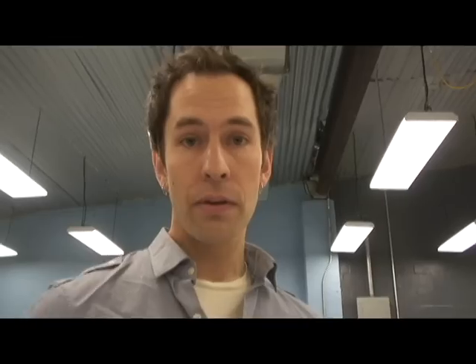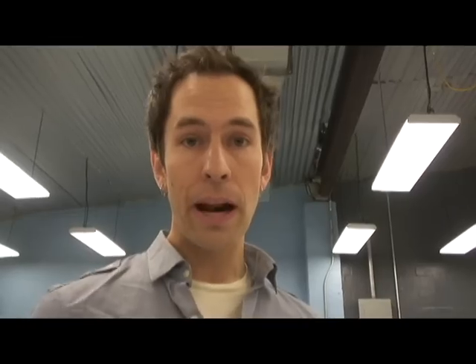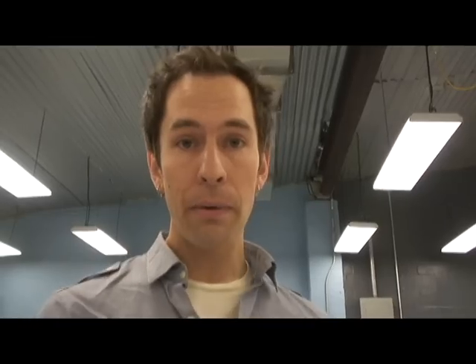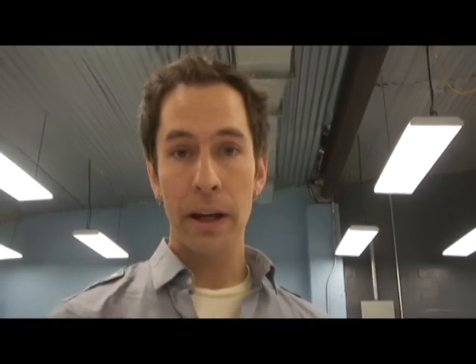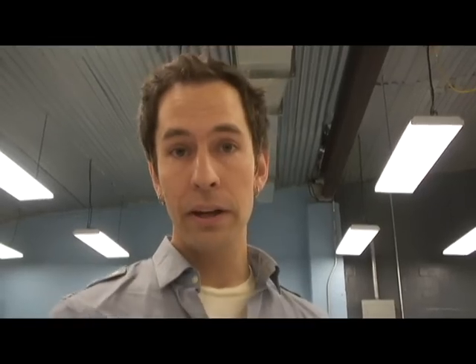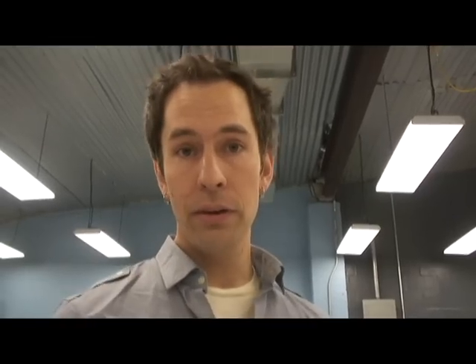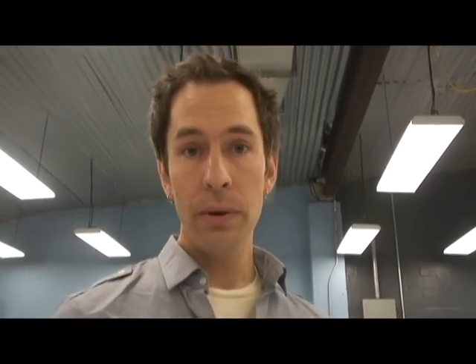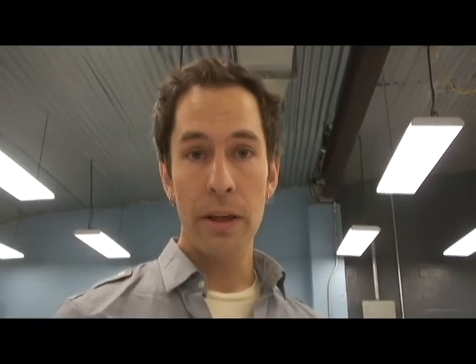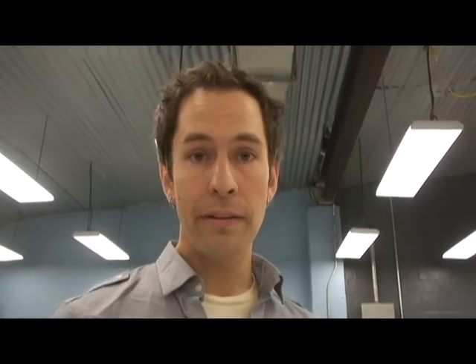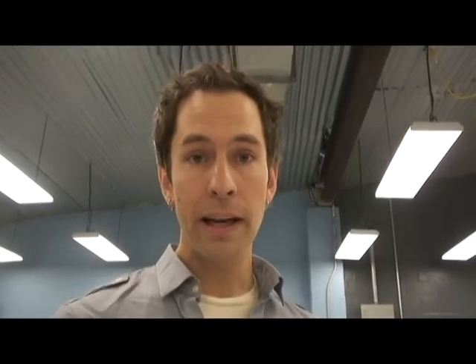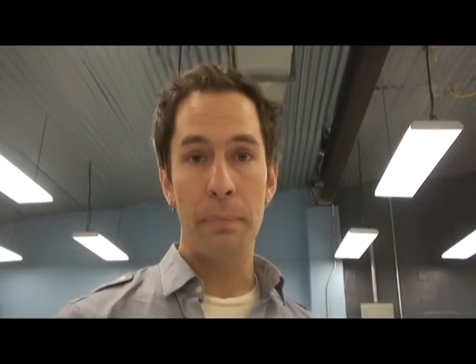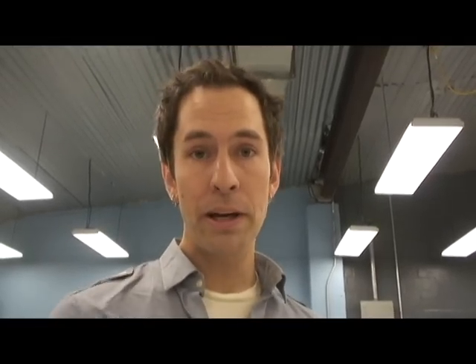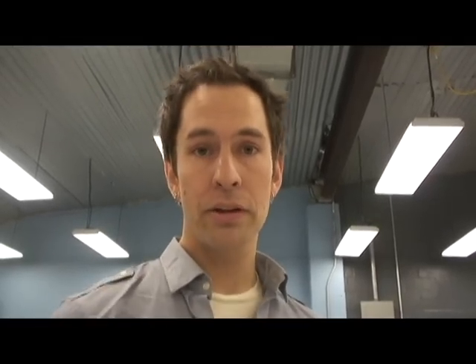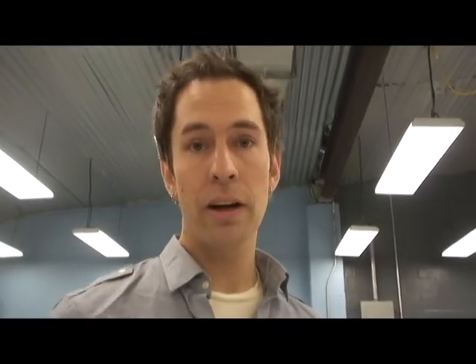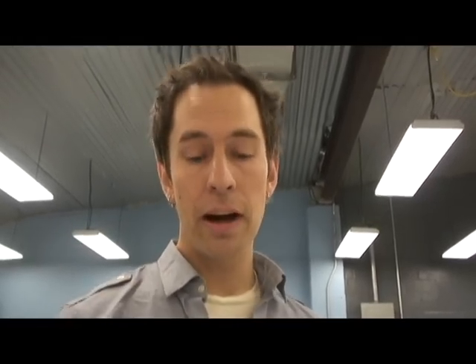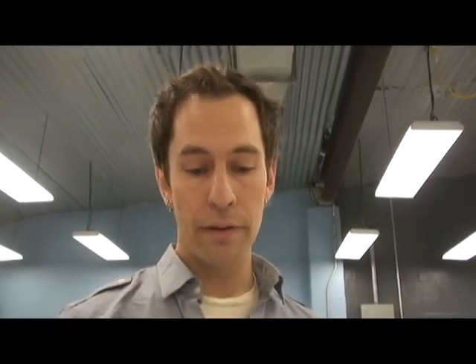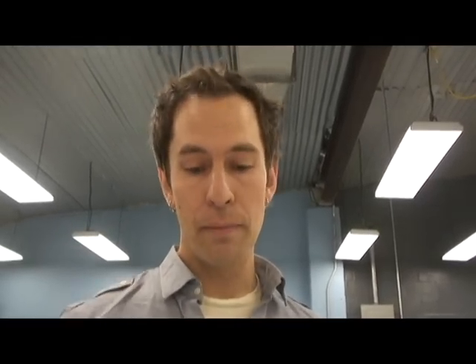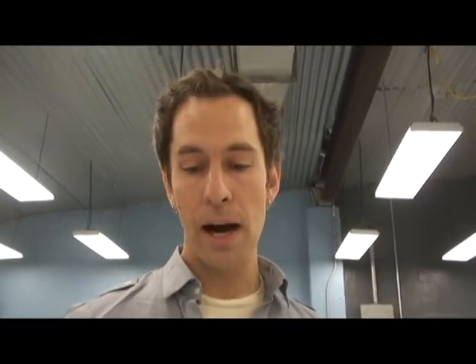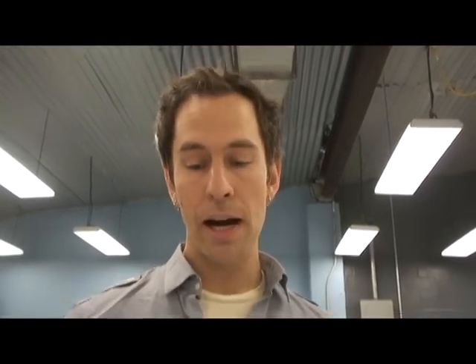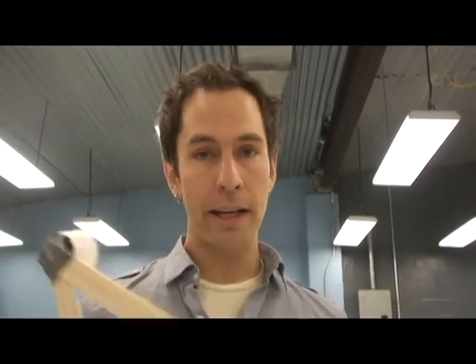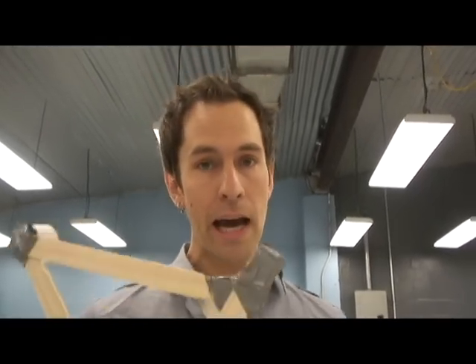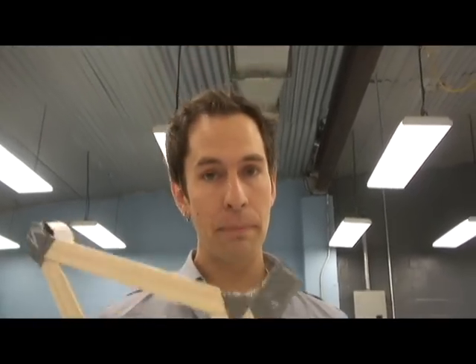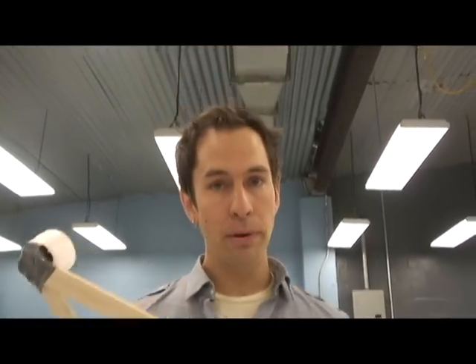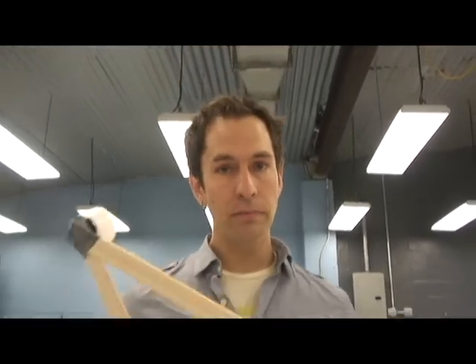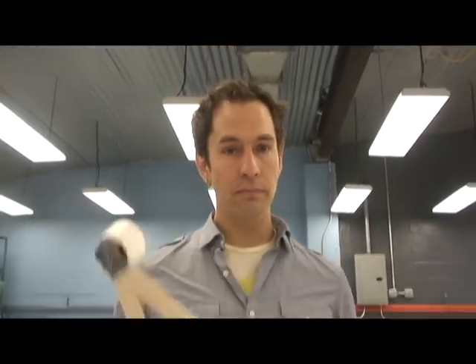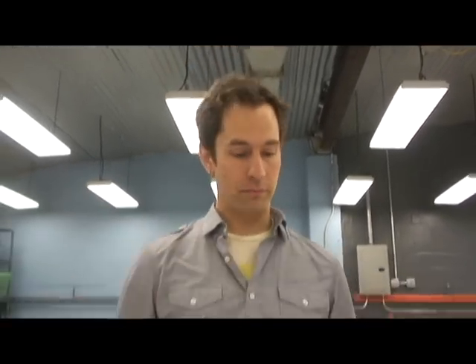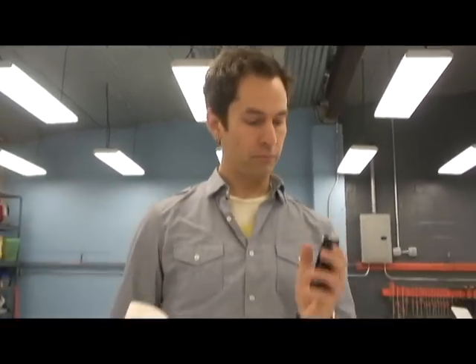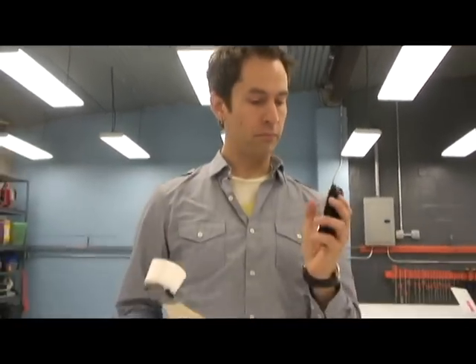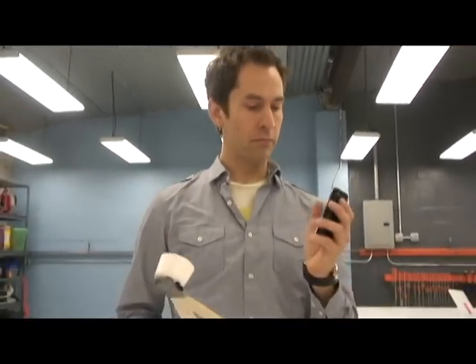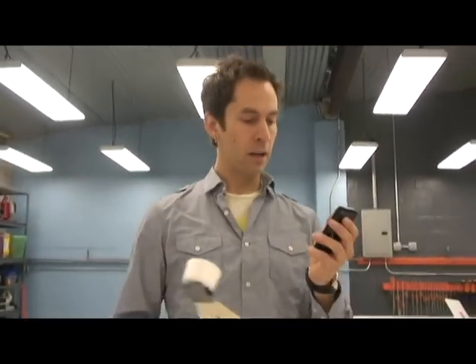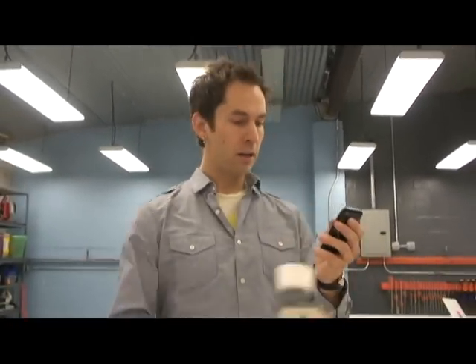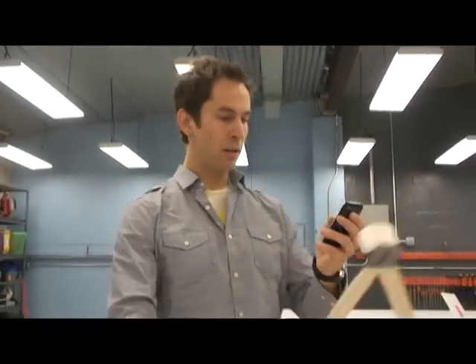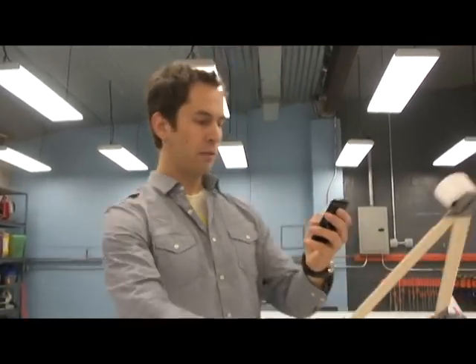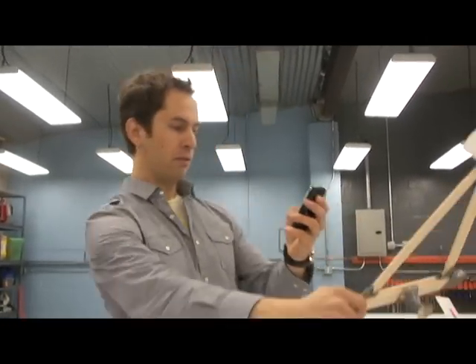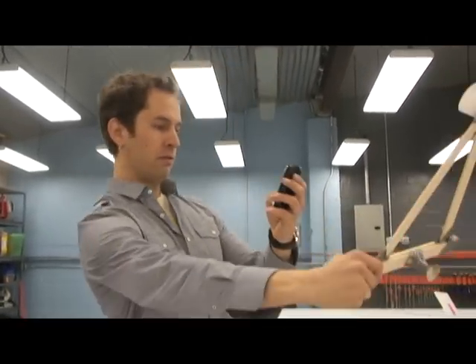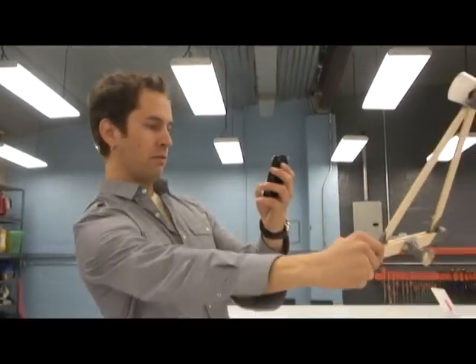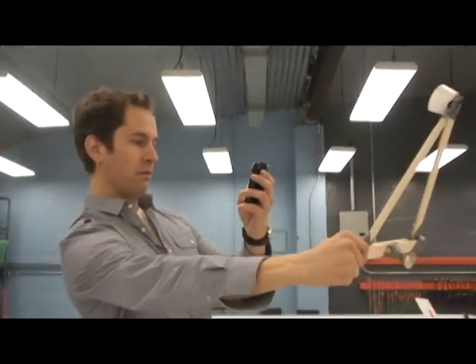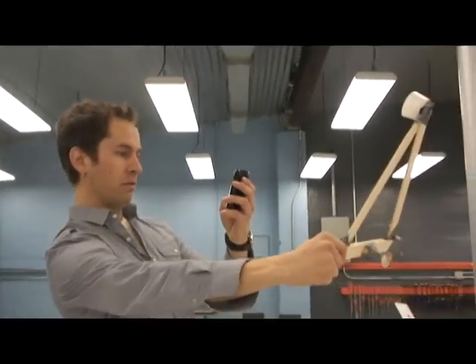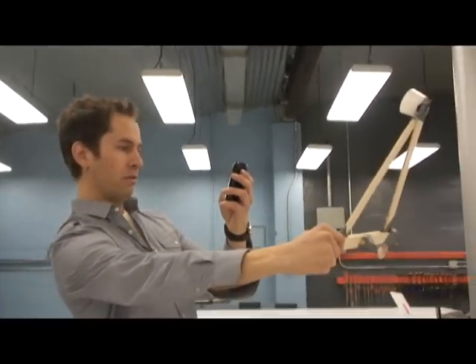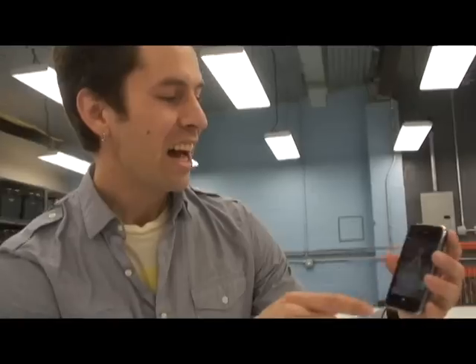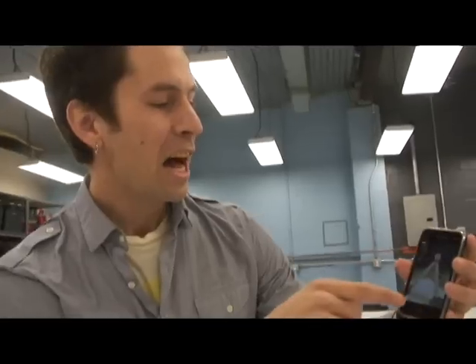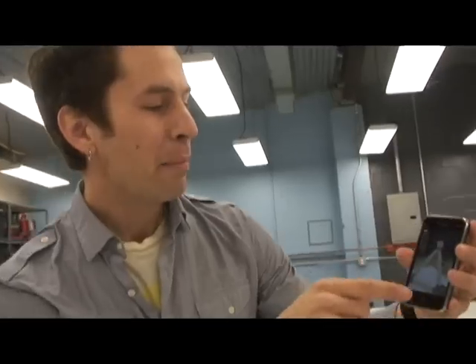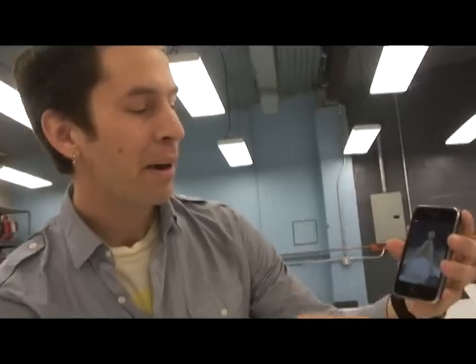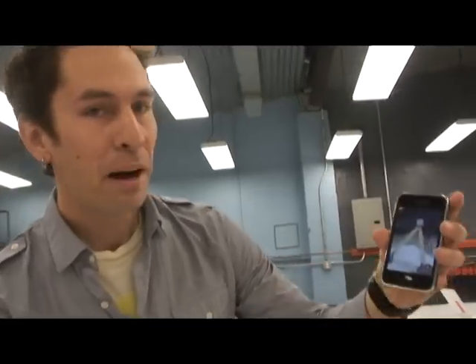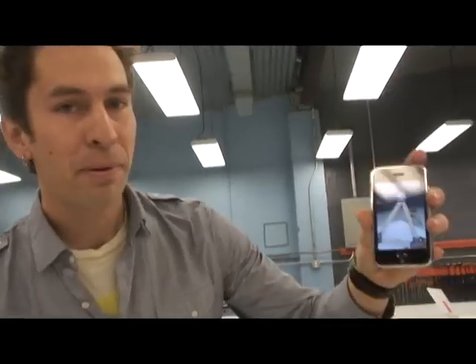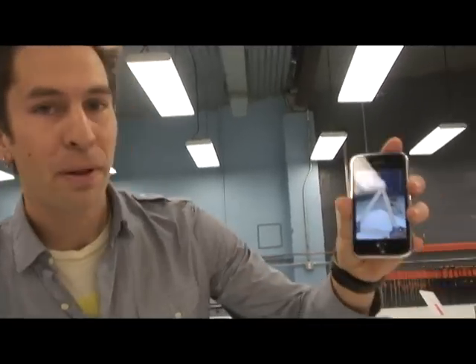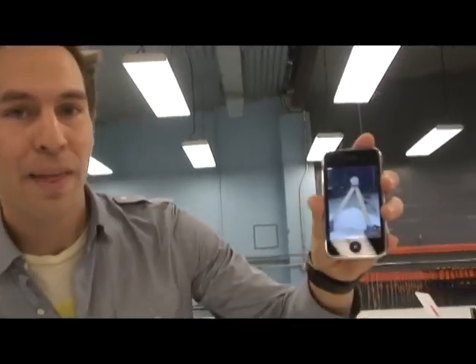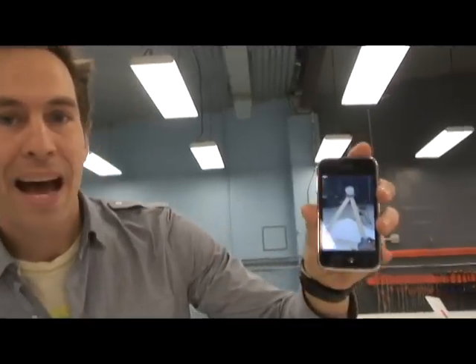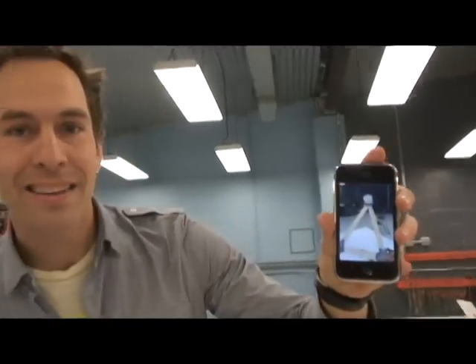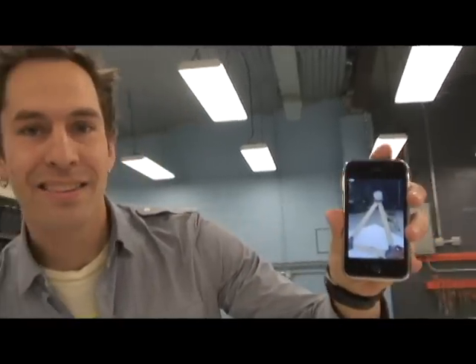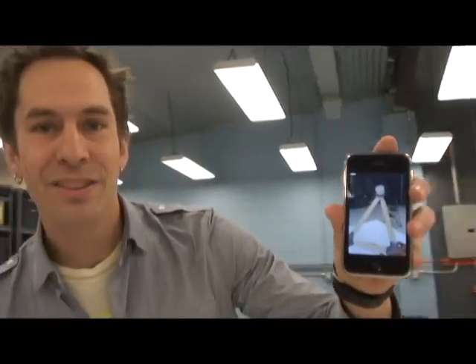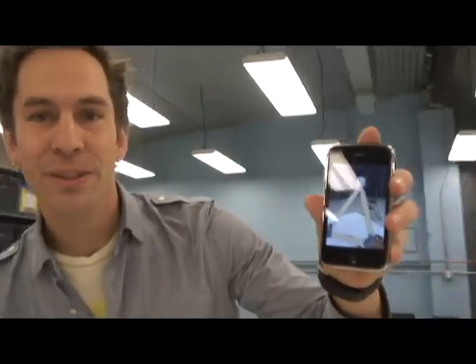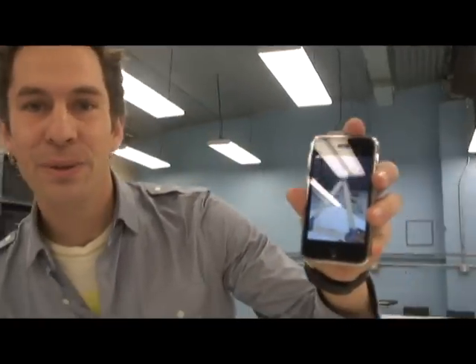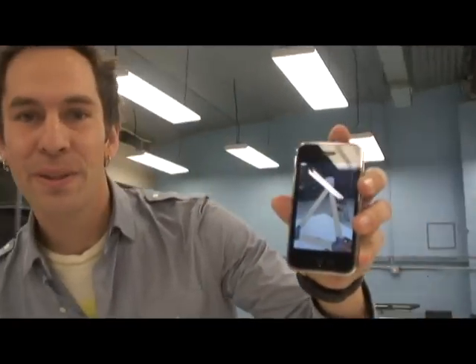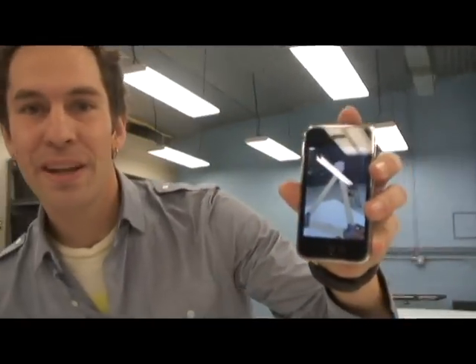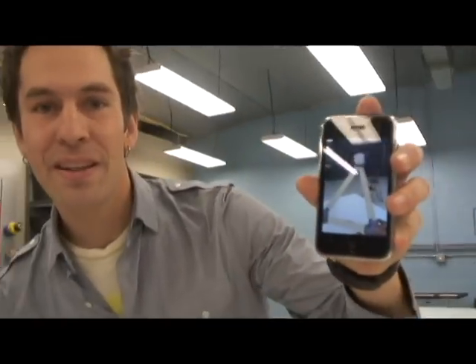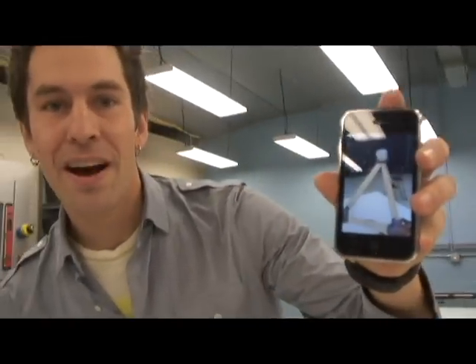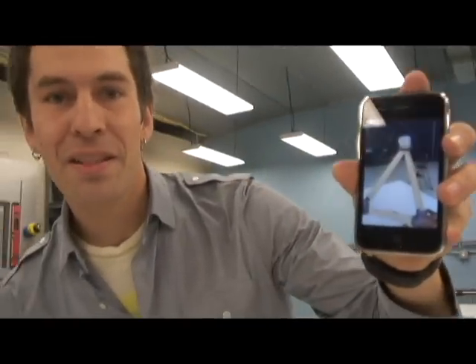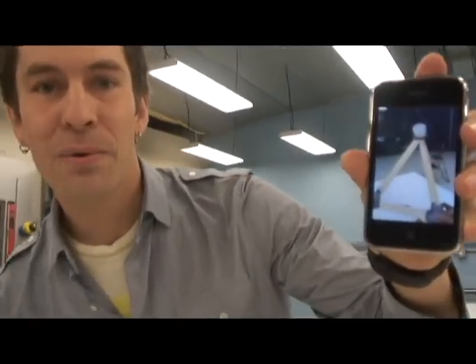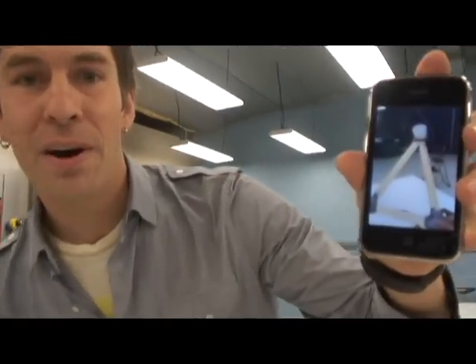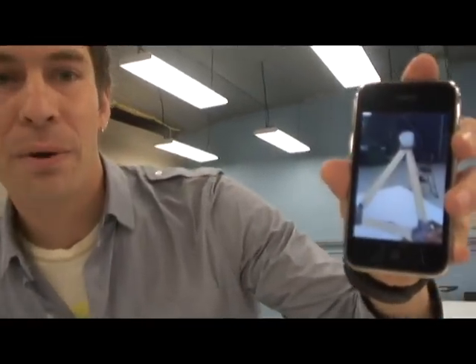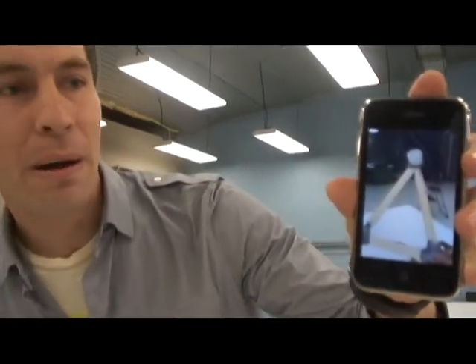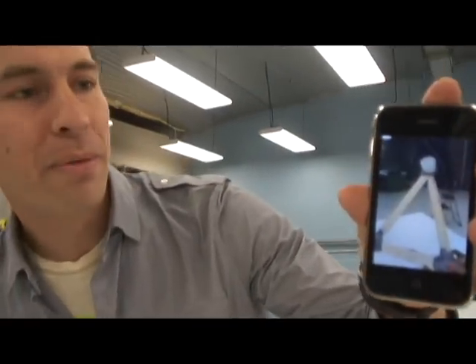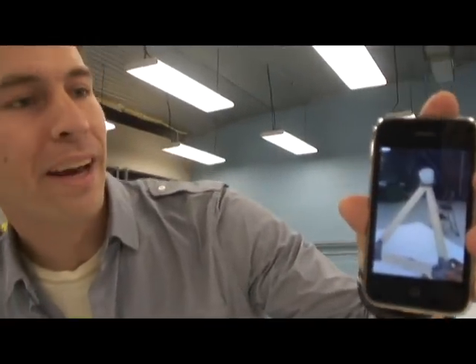So now what I'm gonna do is take a picture of my catapult and upload that to the Design Squad website.